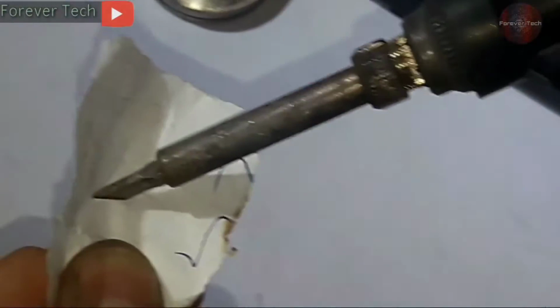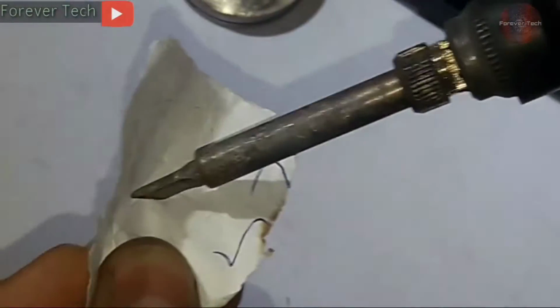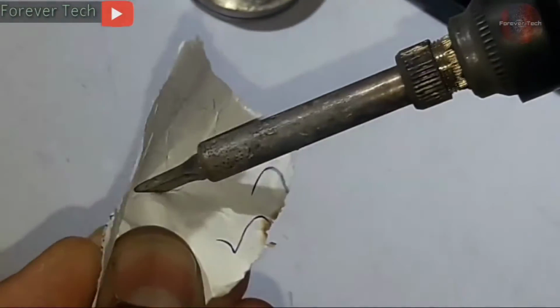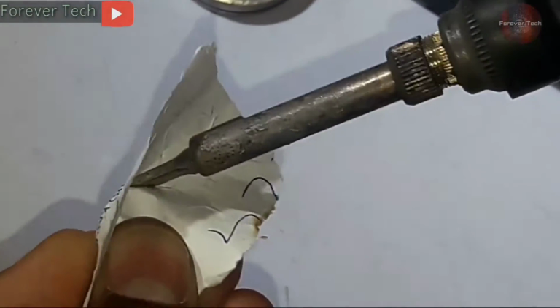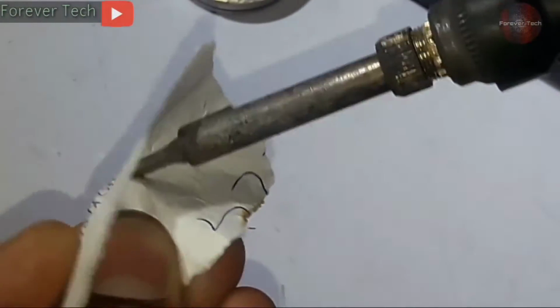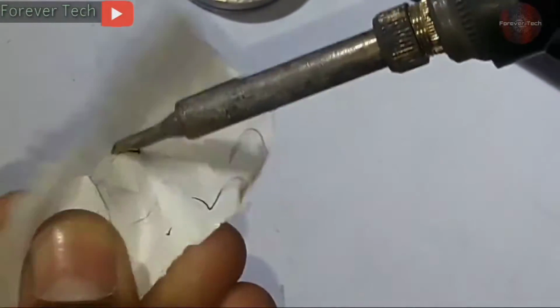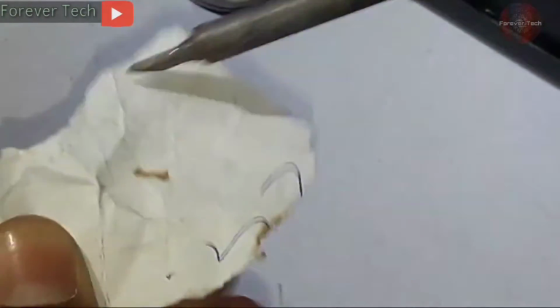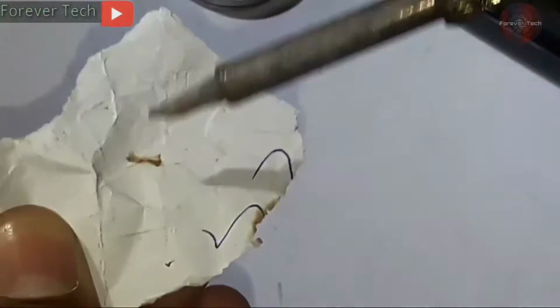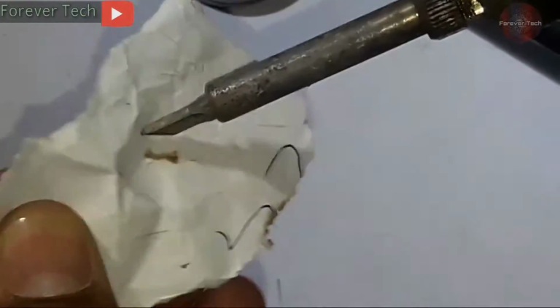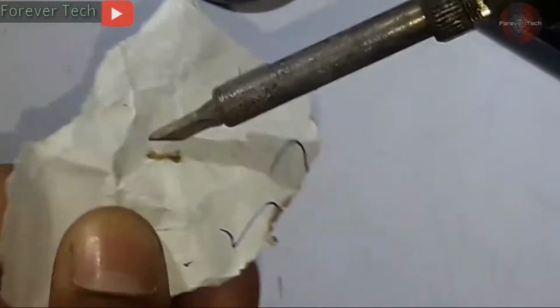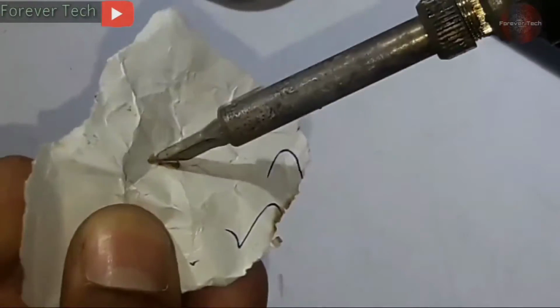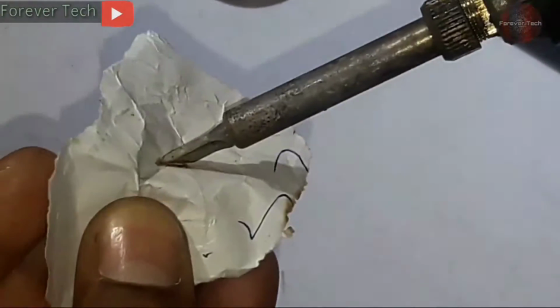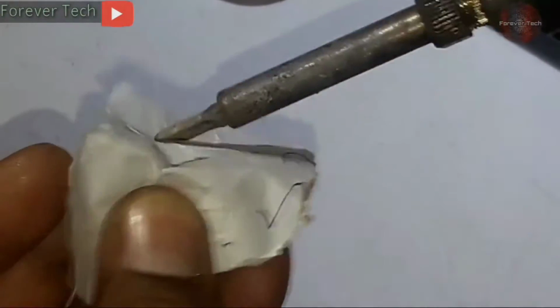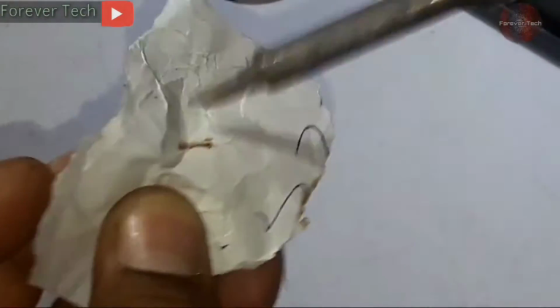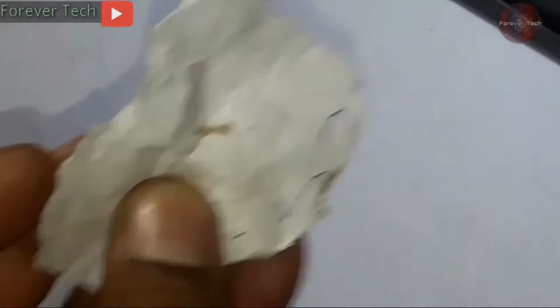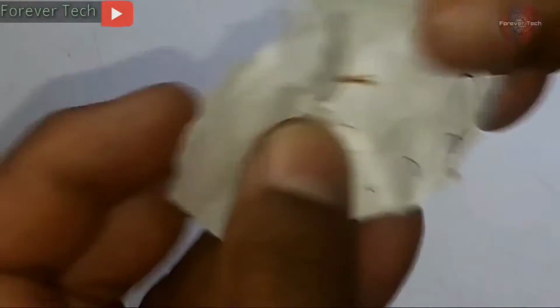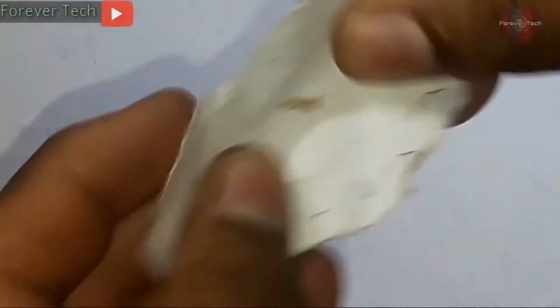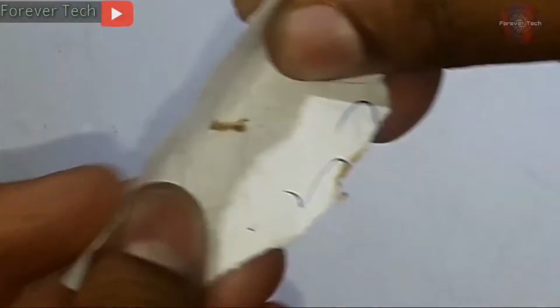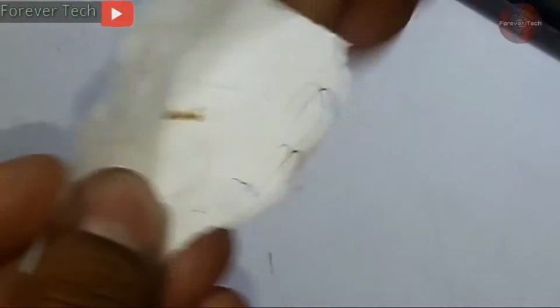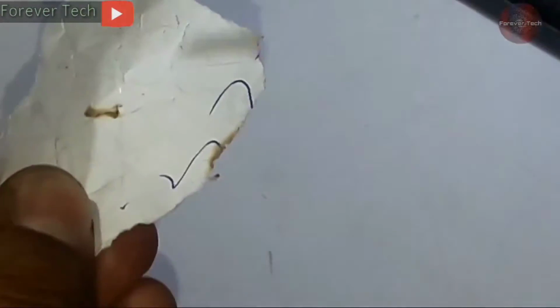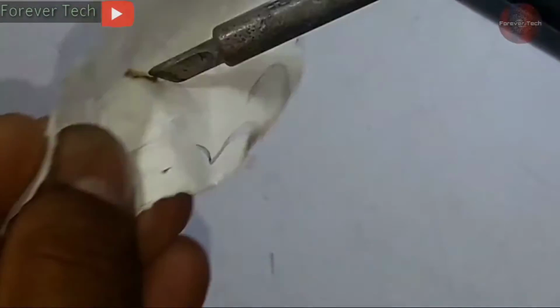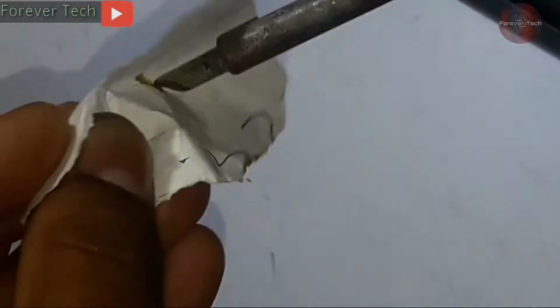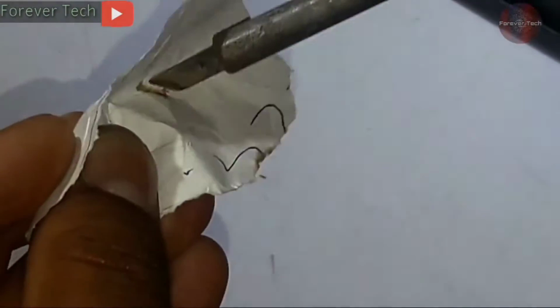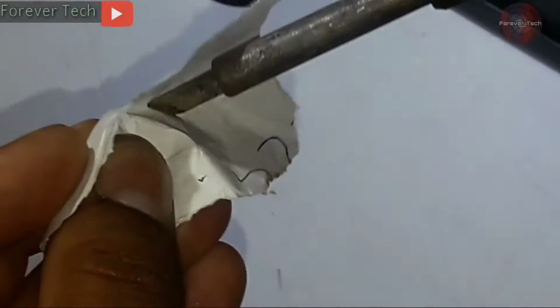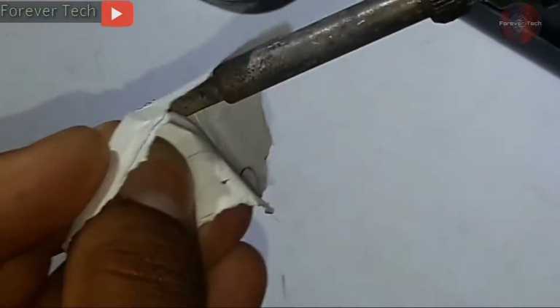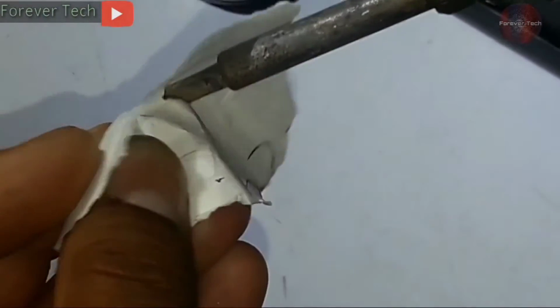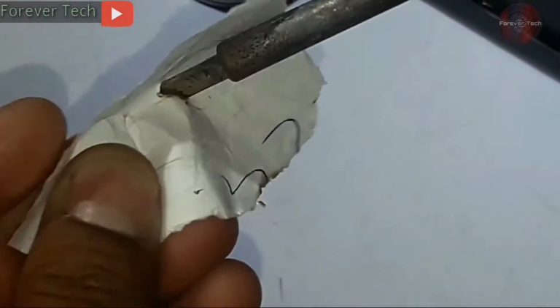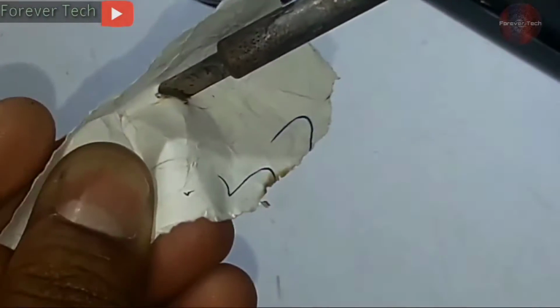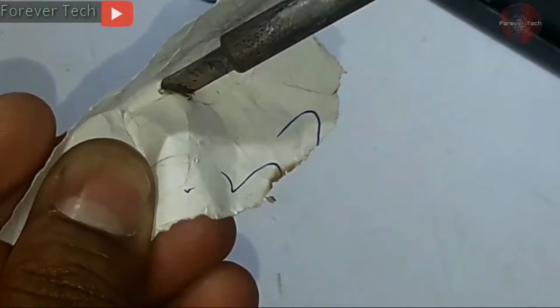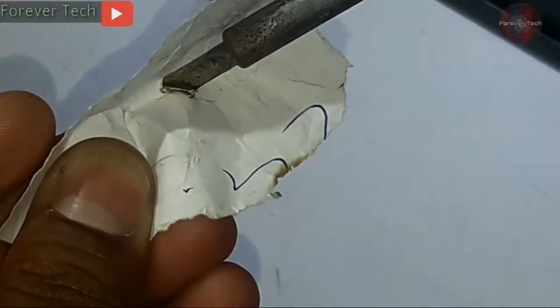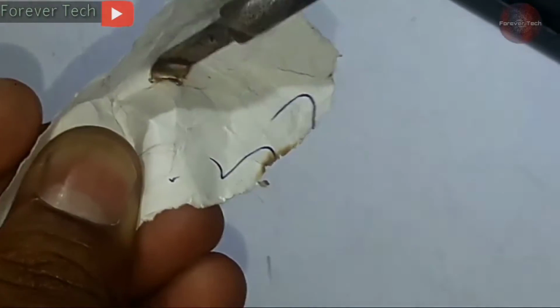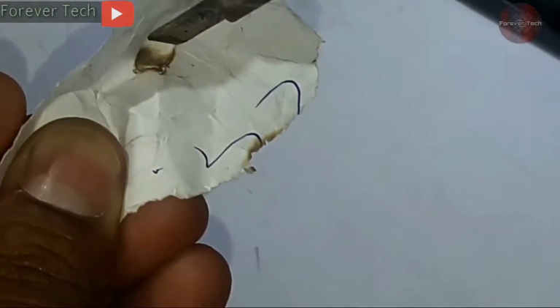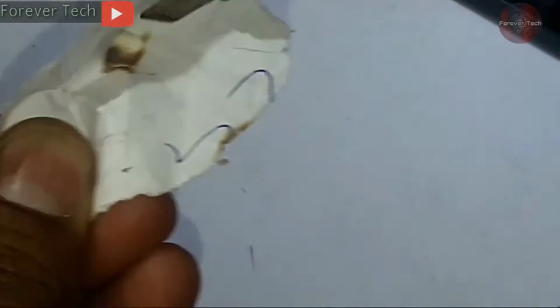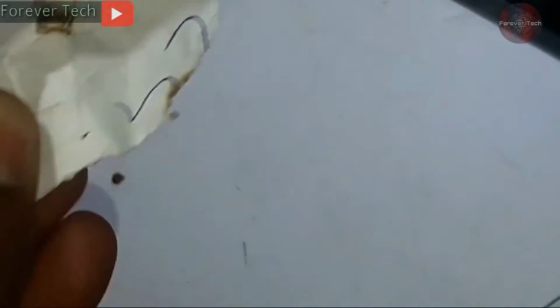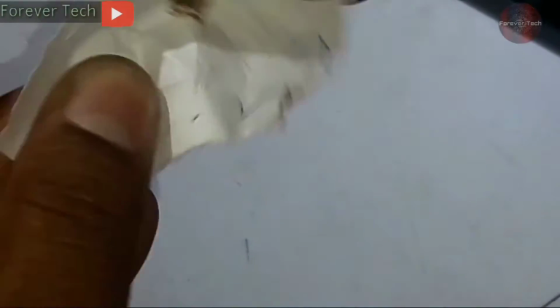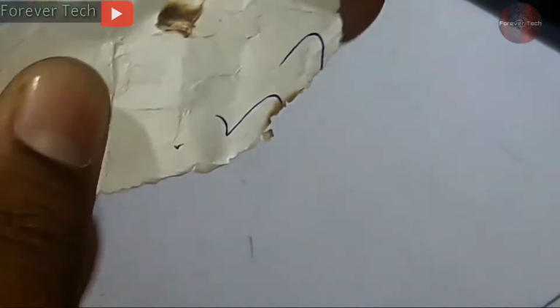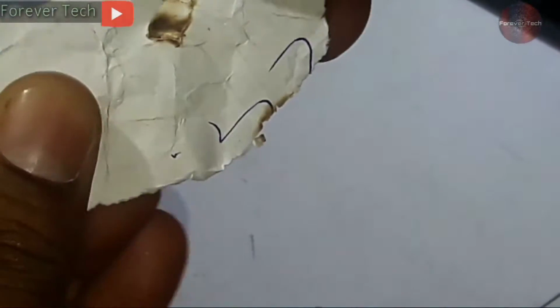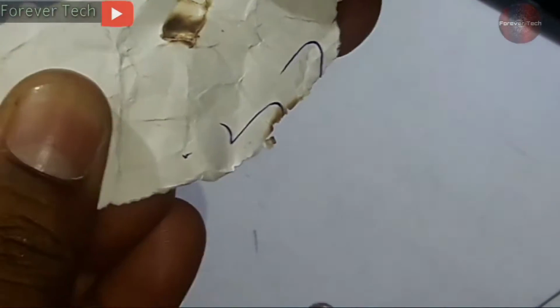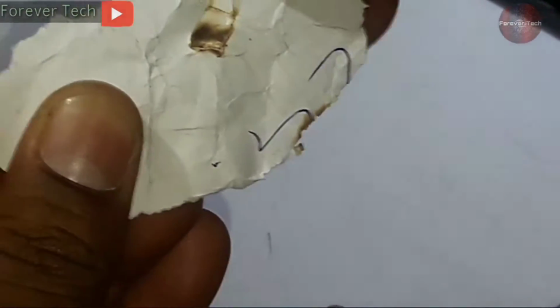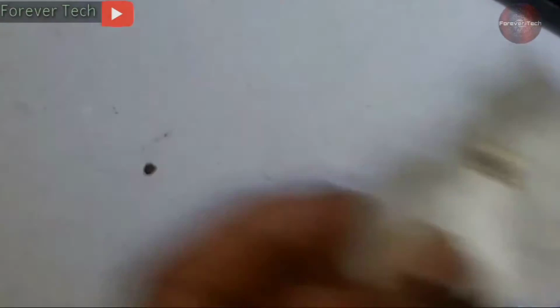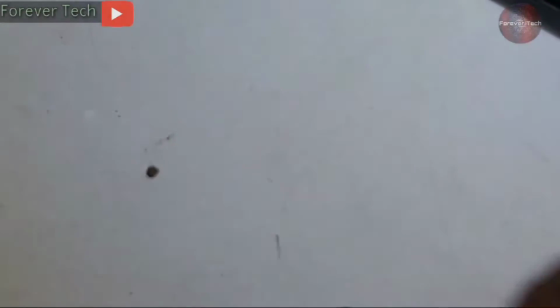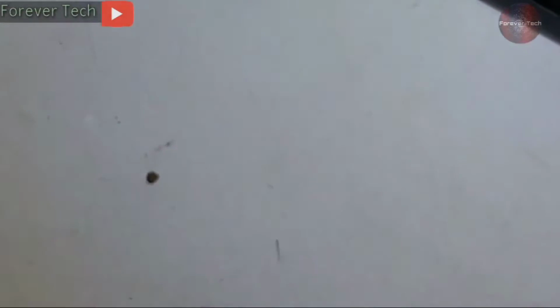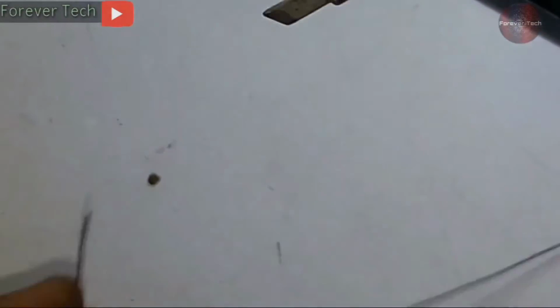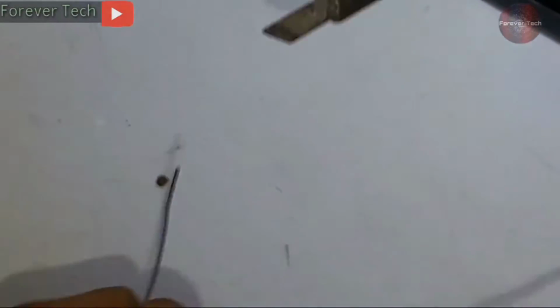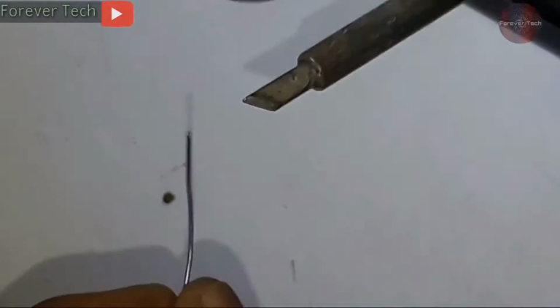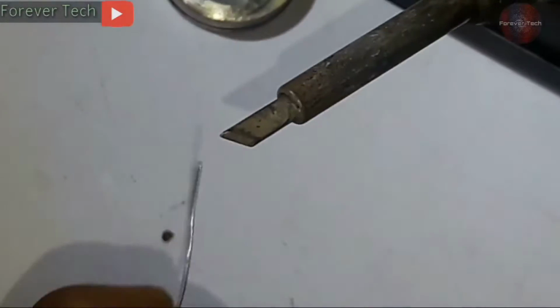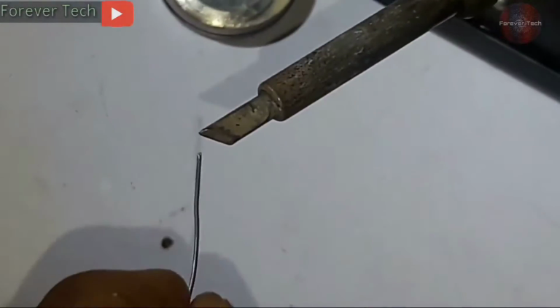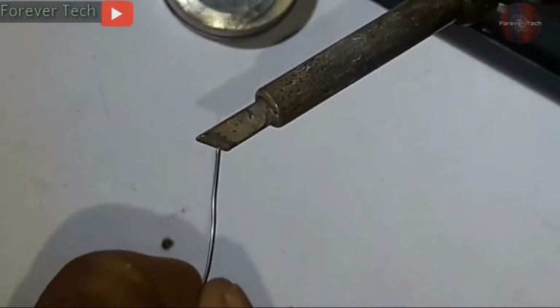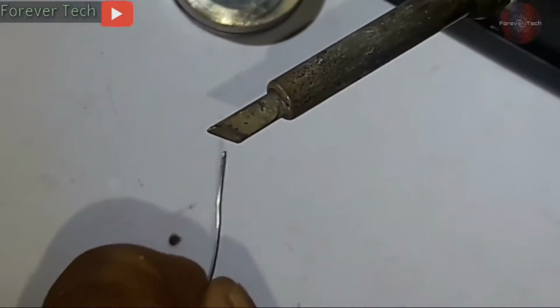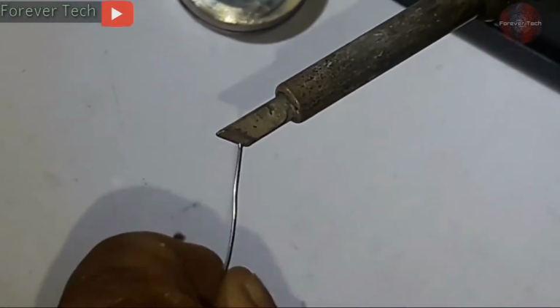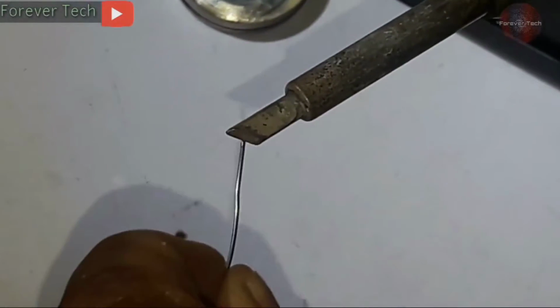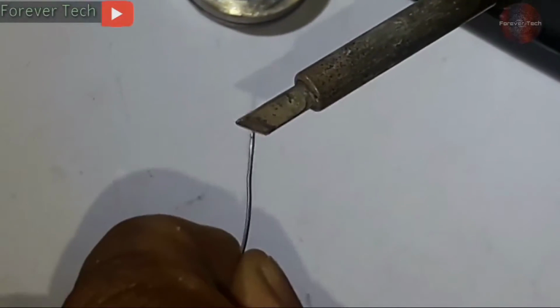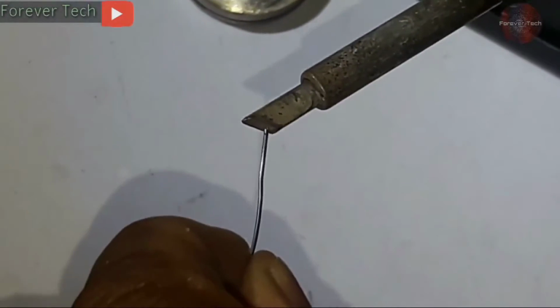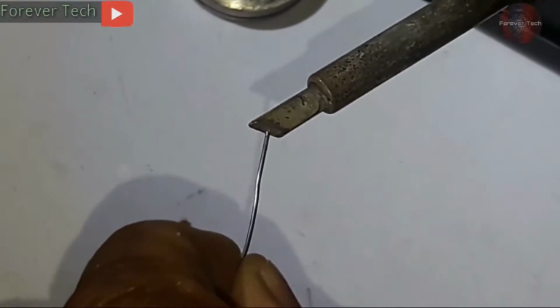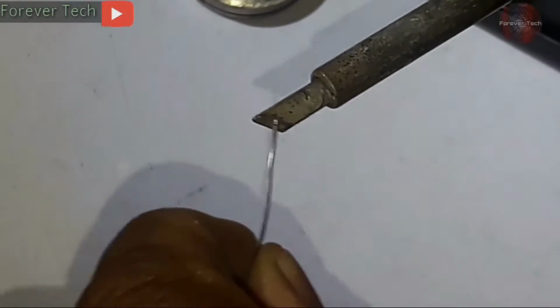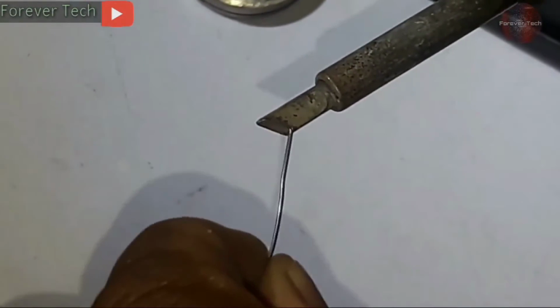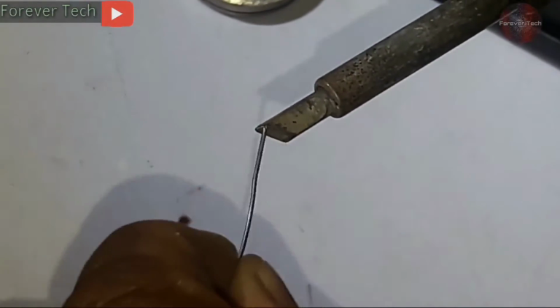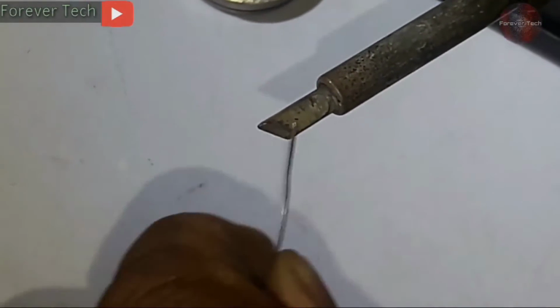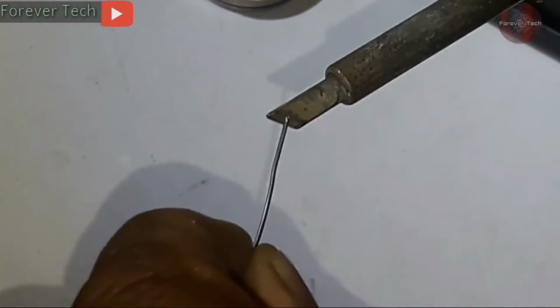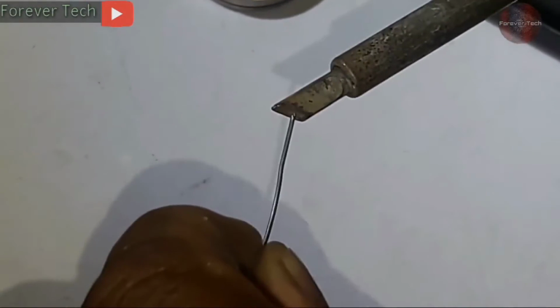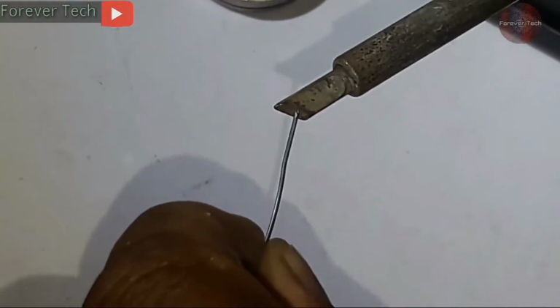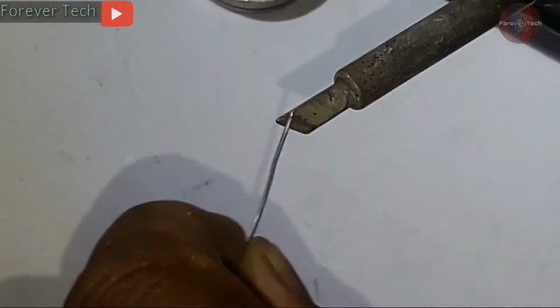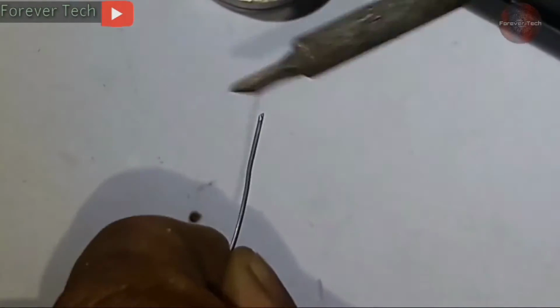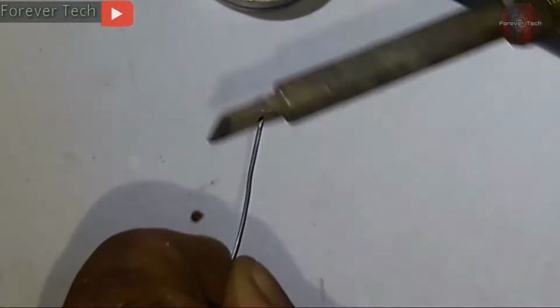It has heated up — see, it is burning the paper — but it is not melting the solder and not taking it at all on its soldering tip.